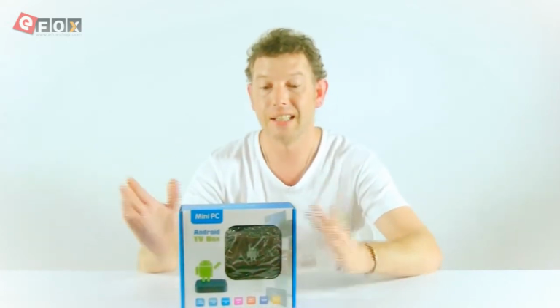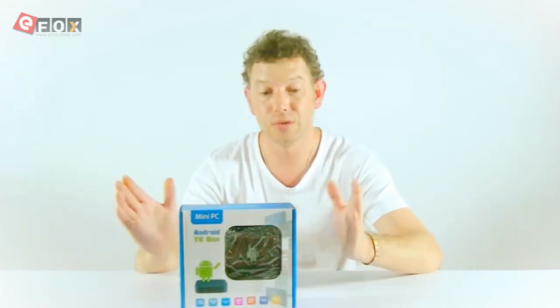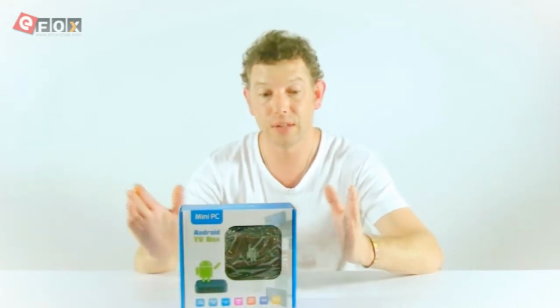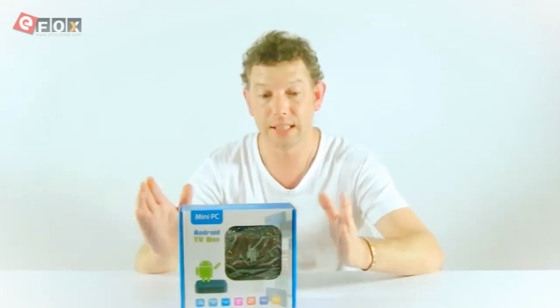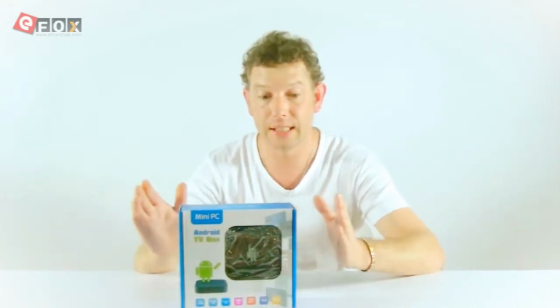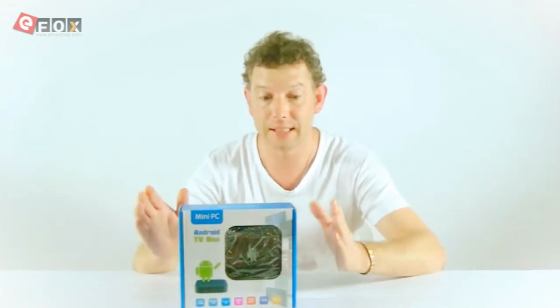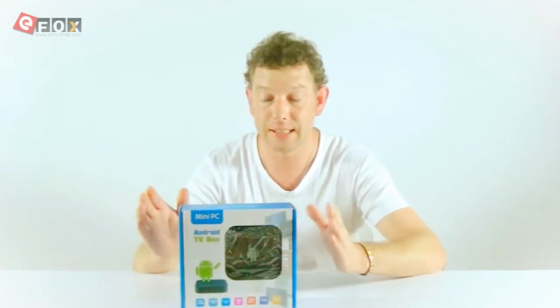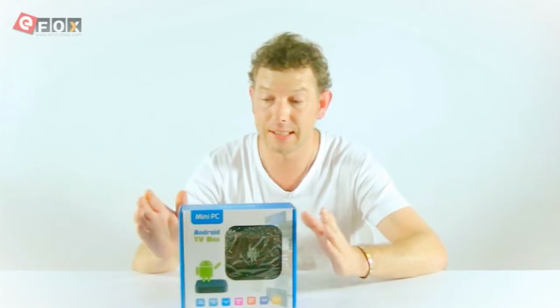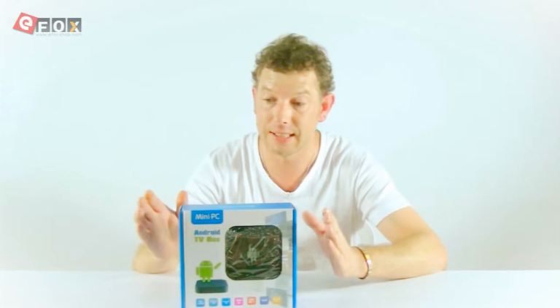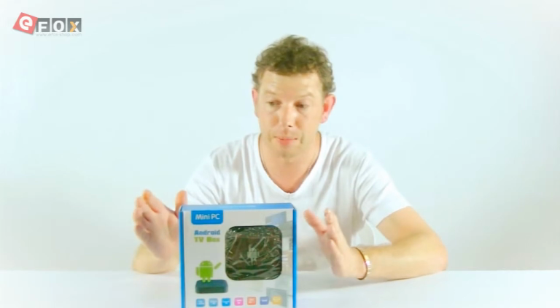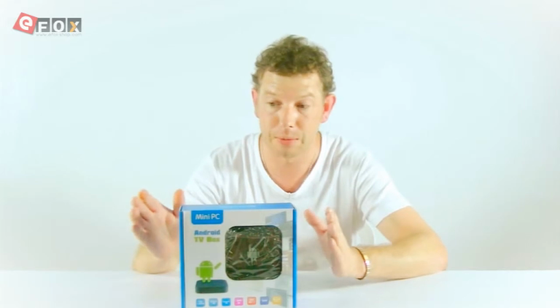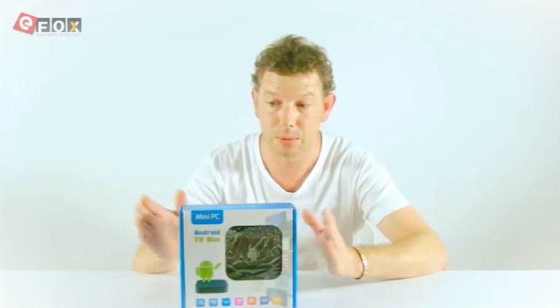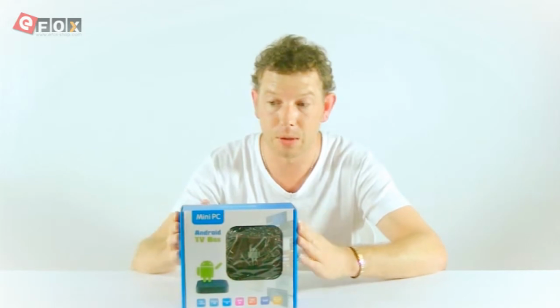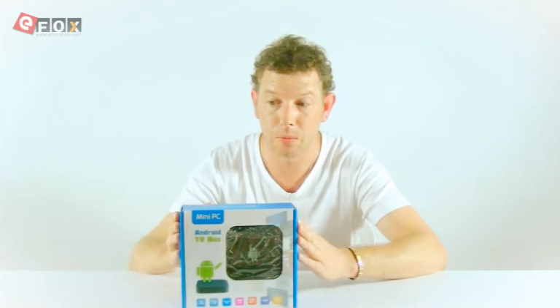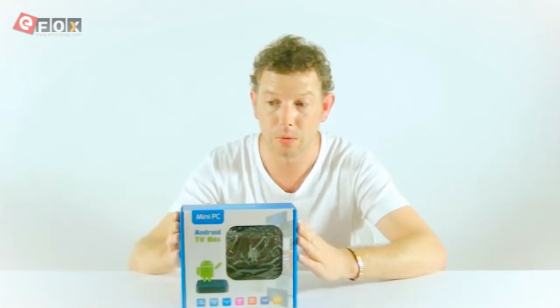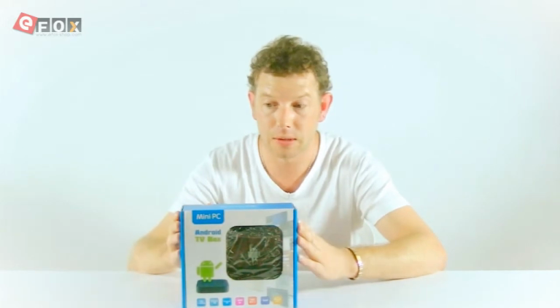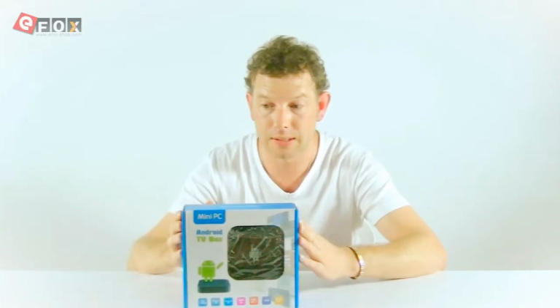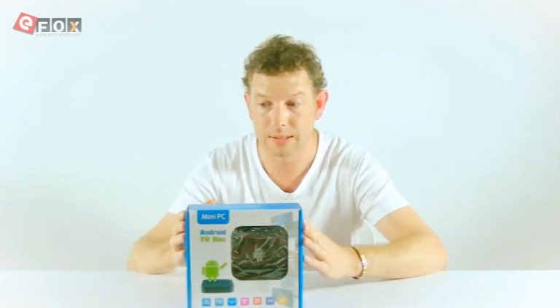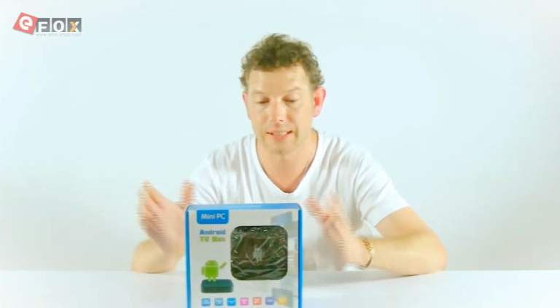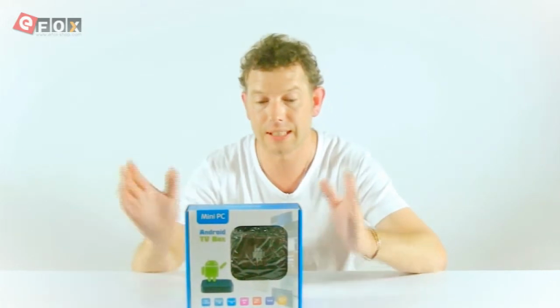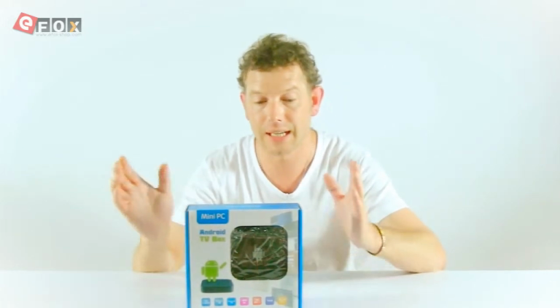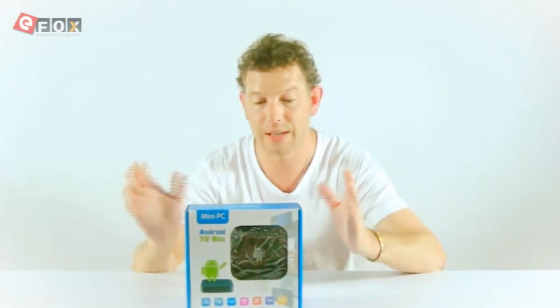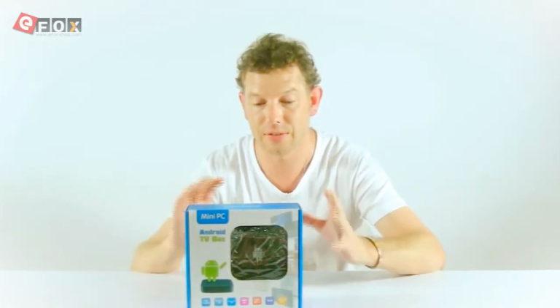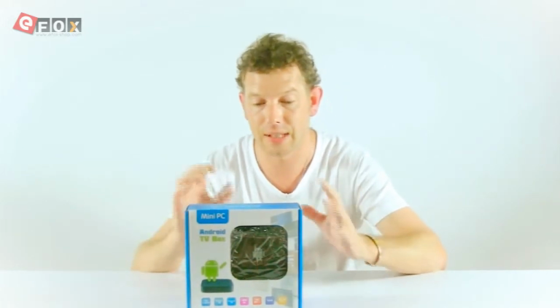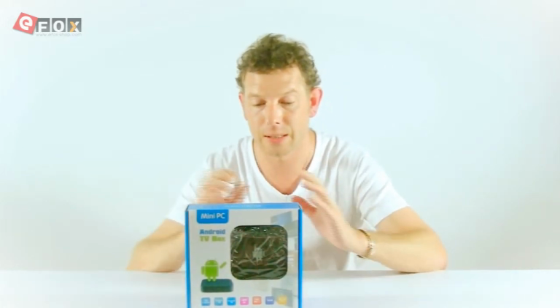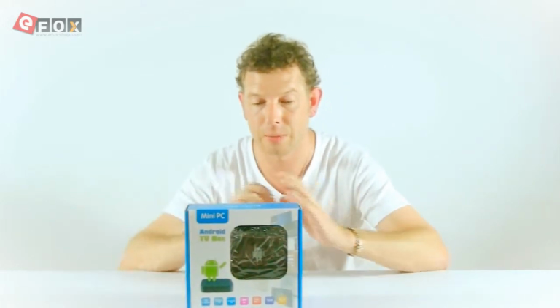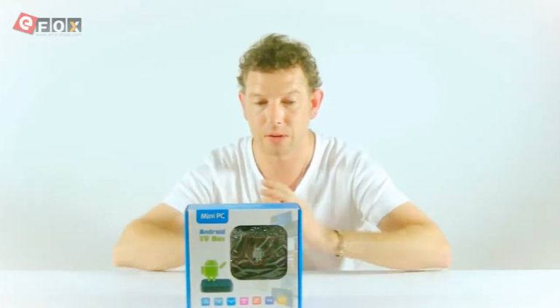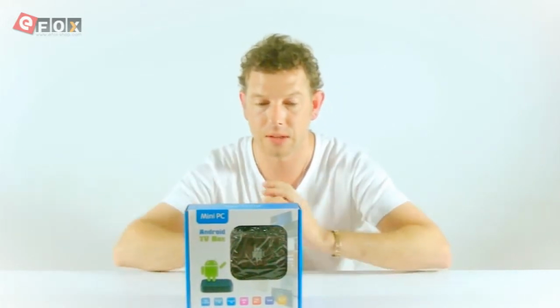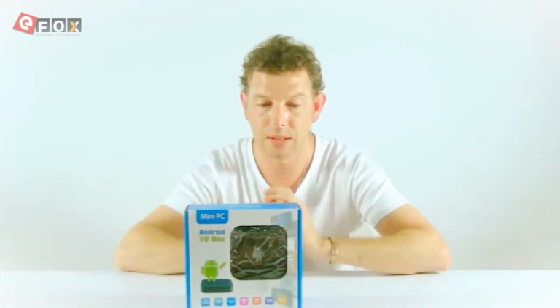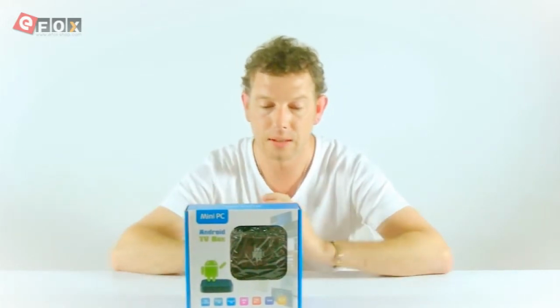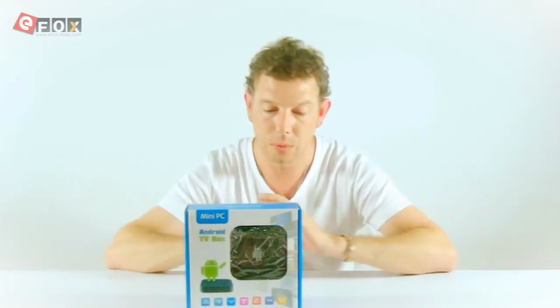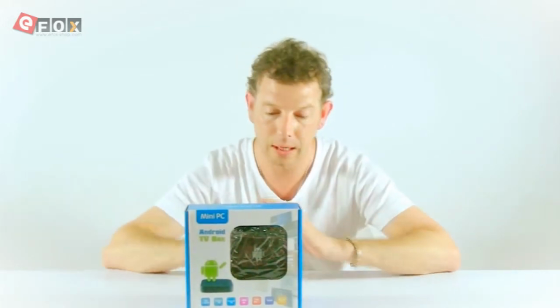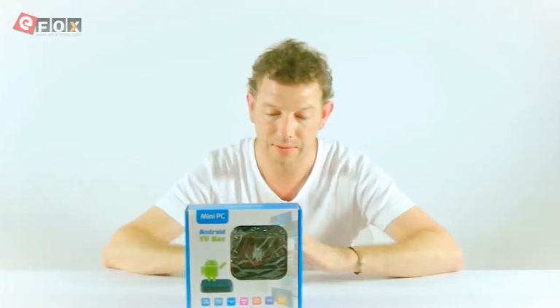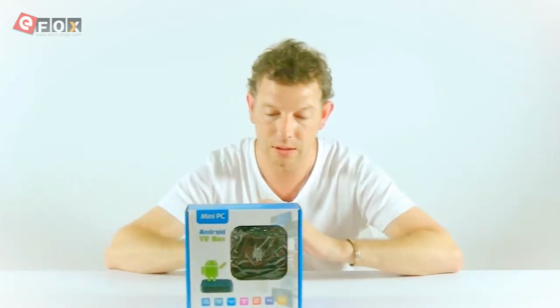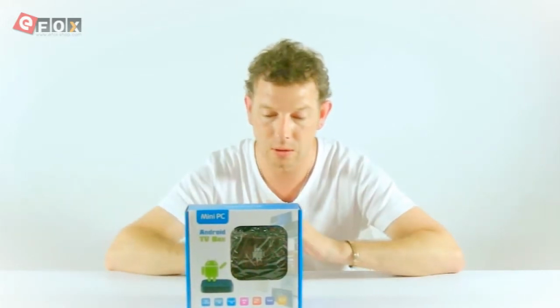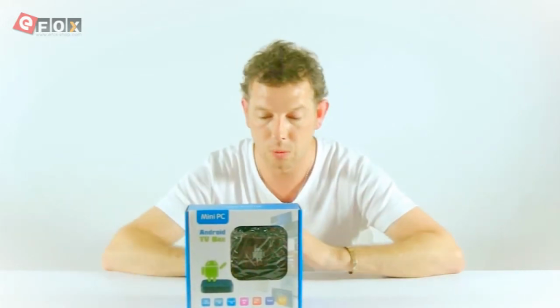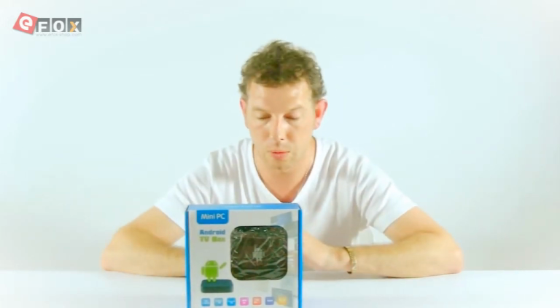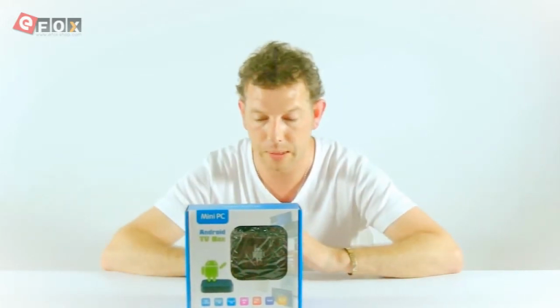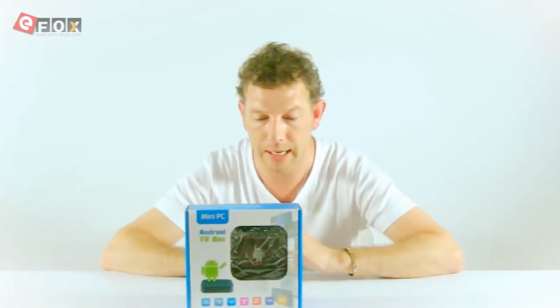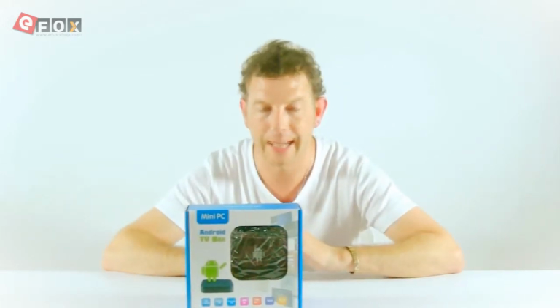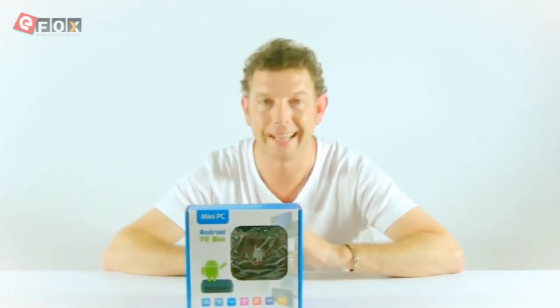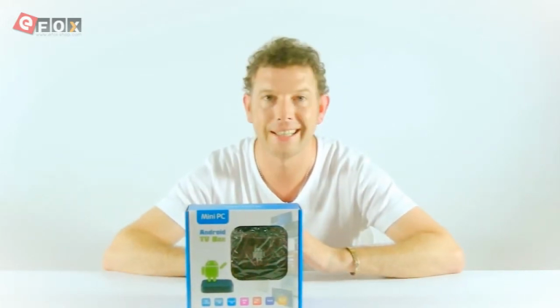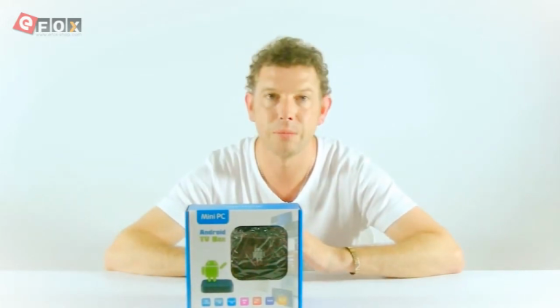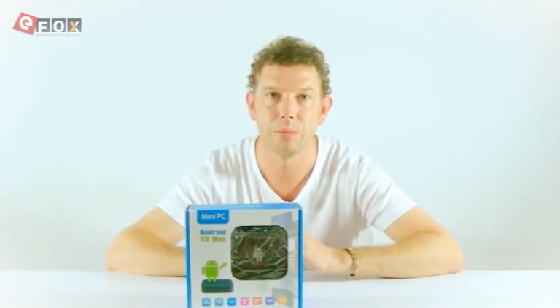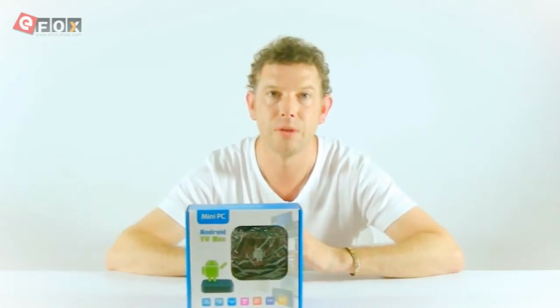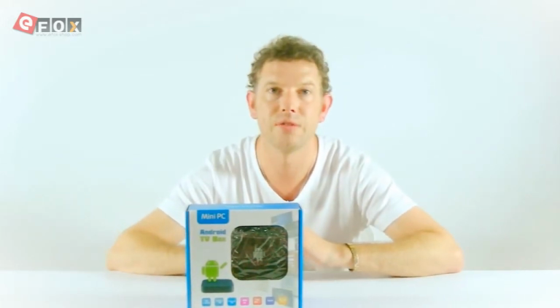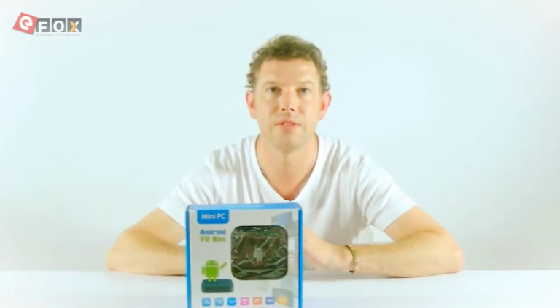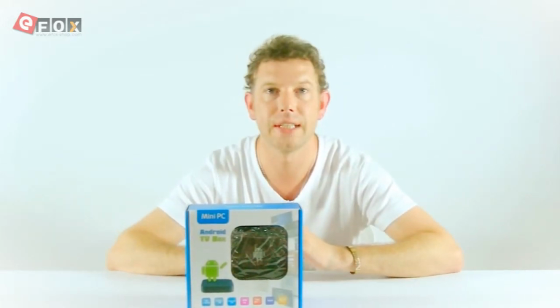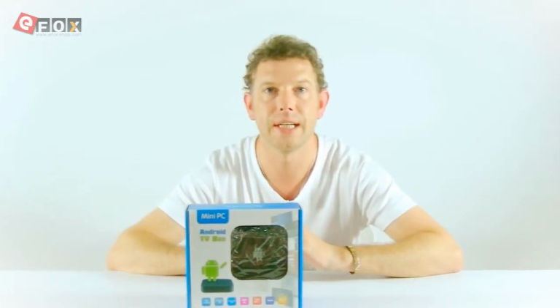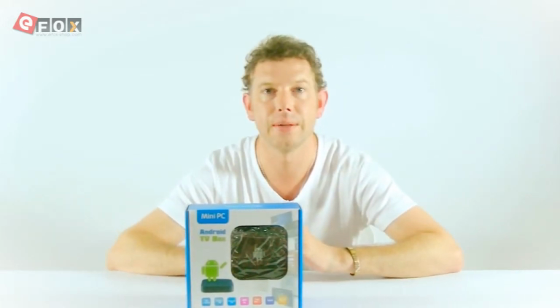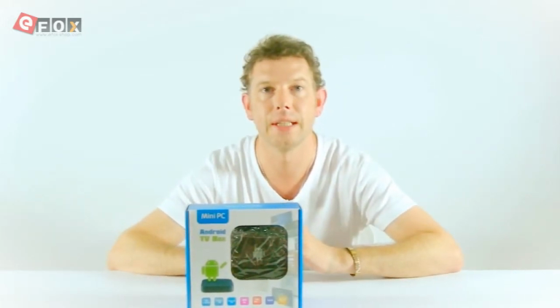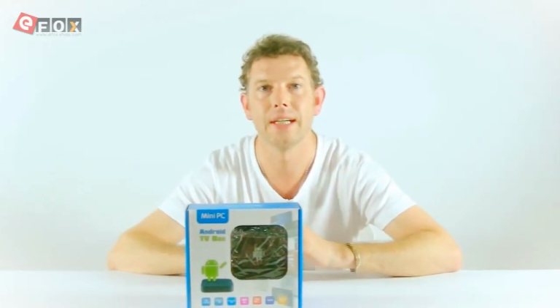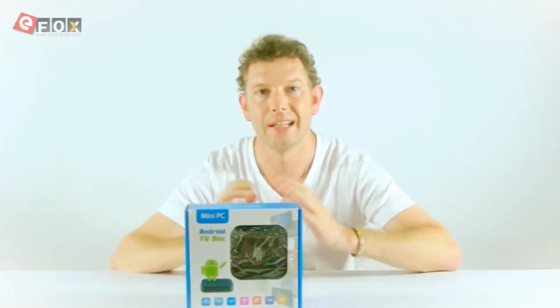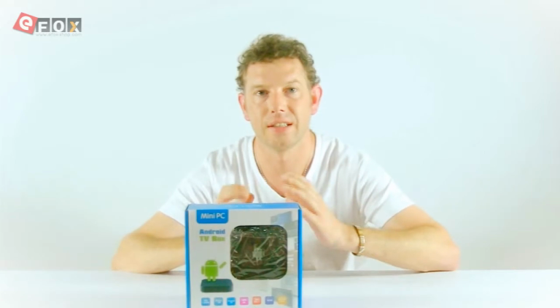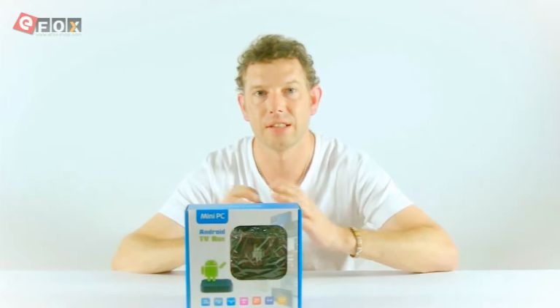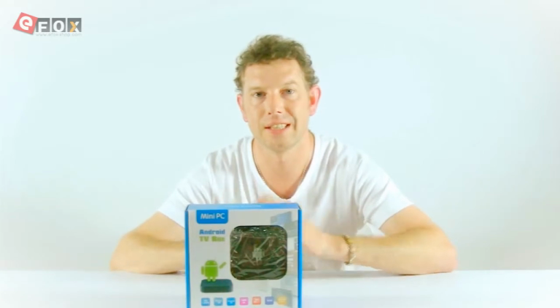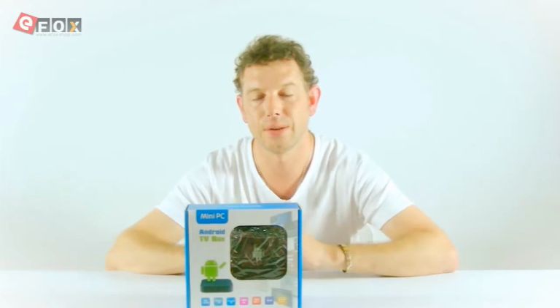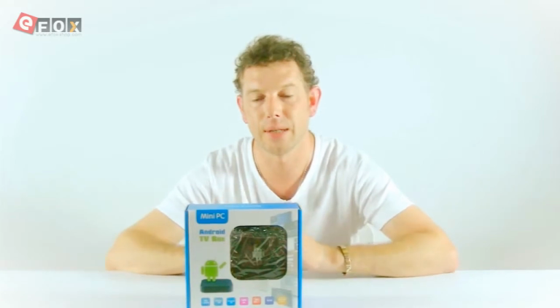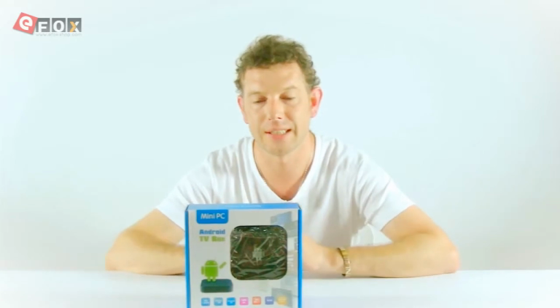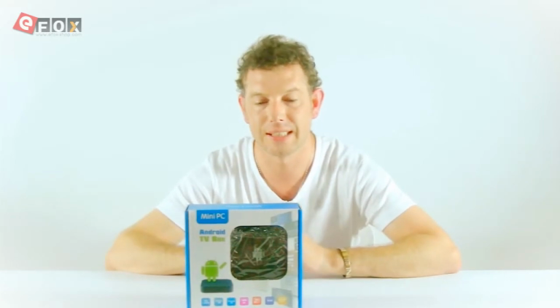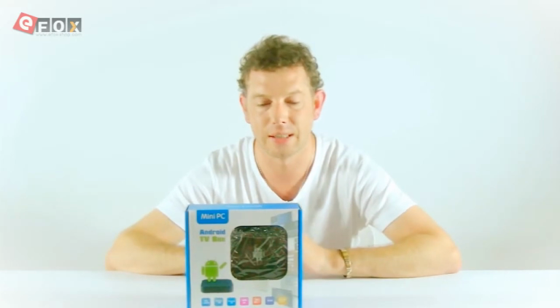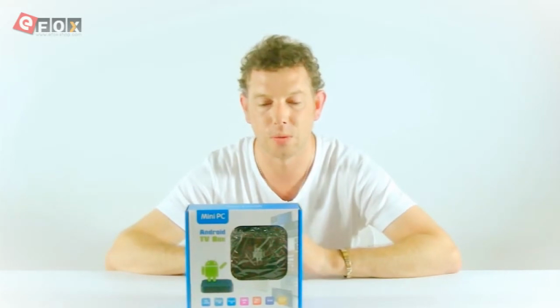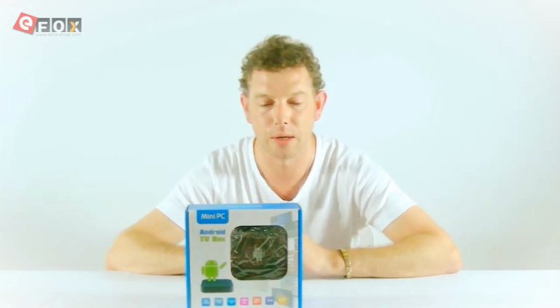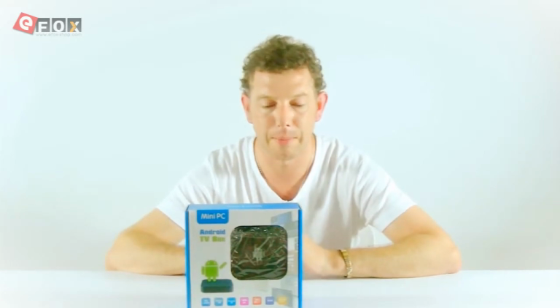It's really easy to set up as well. What I'm going to do is get everything out of the box, we'll have a look at what we get and then we'll move the video in and I'll teach you how to set it all up.